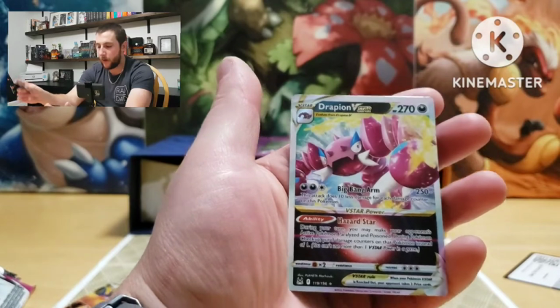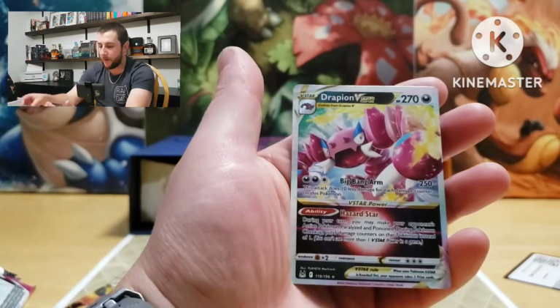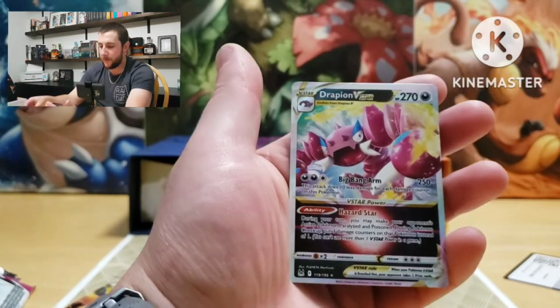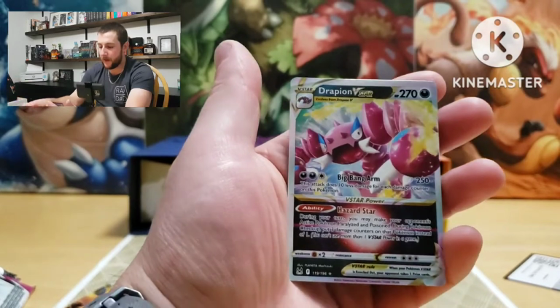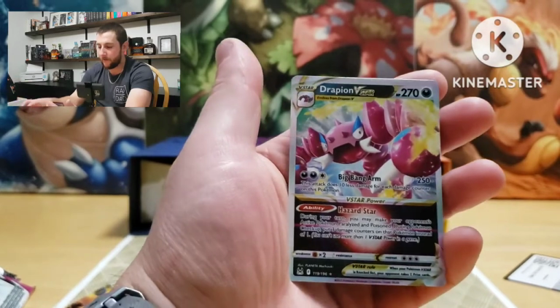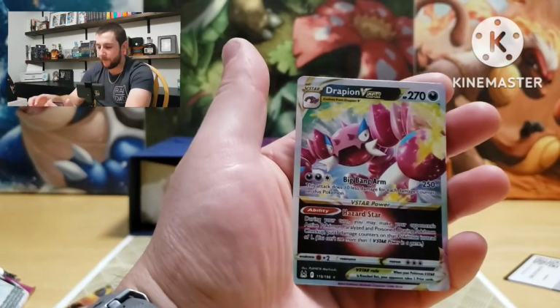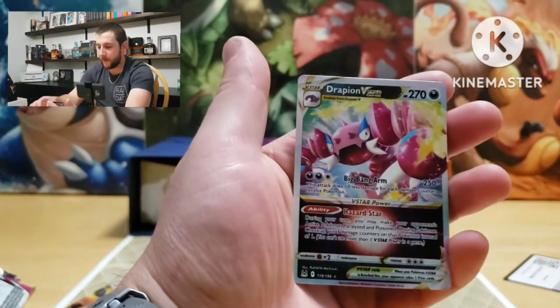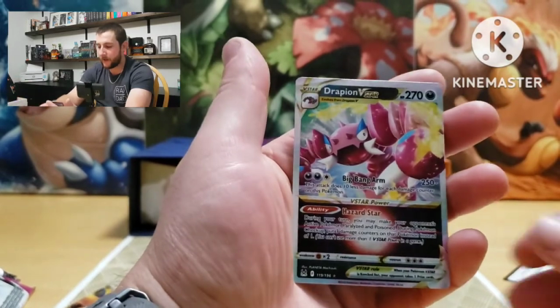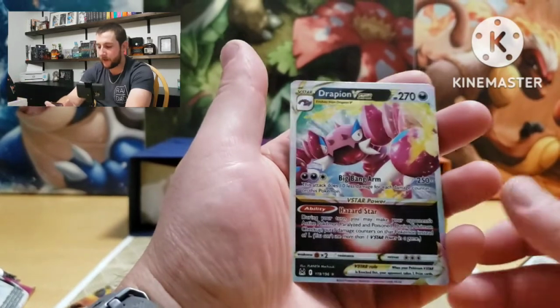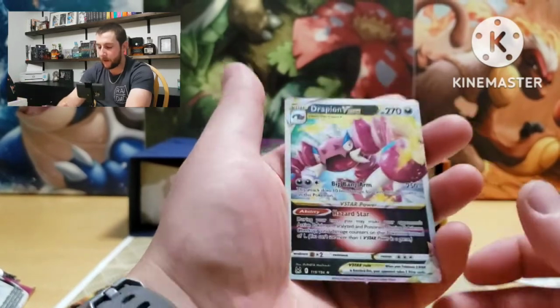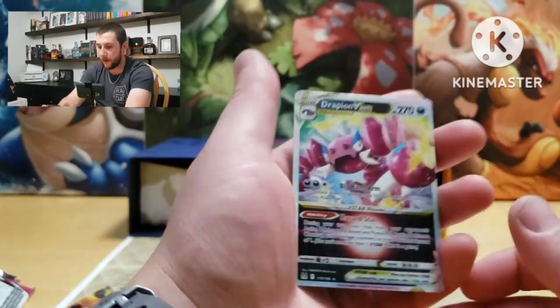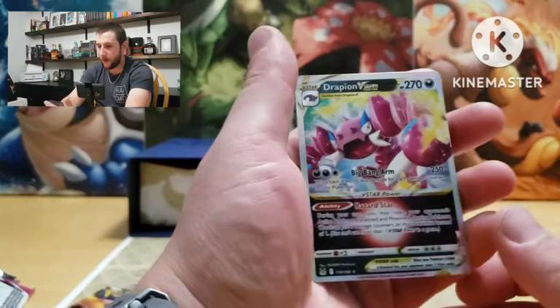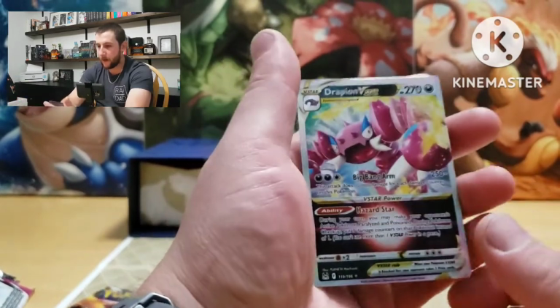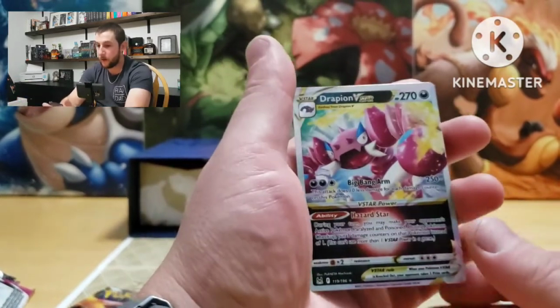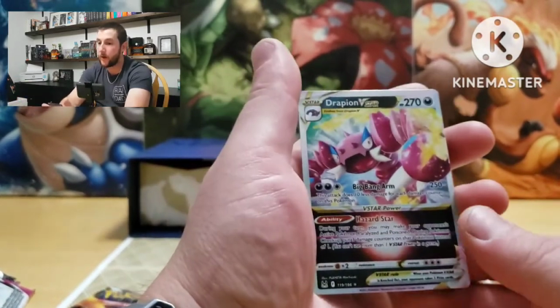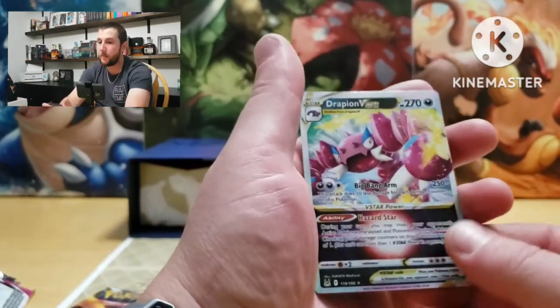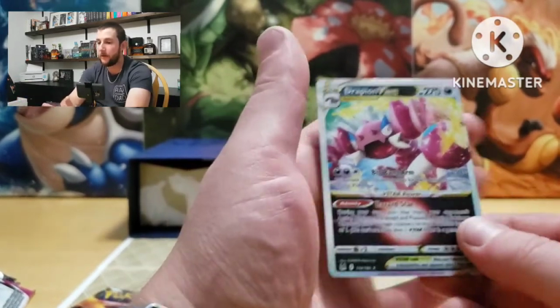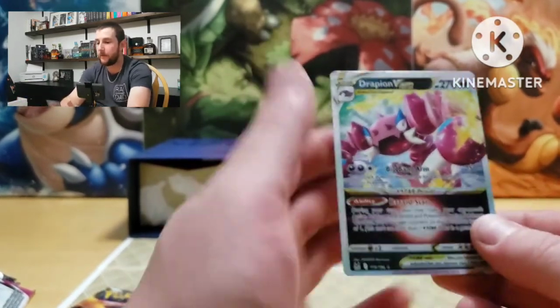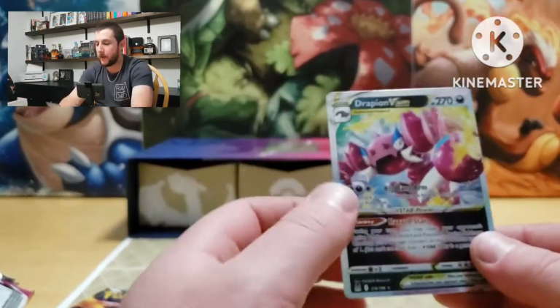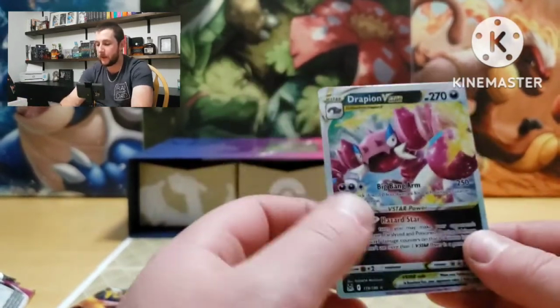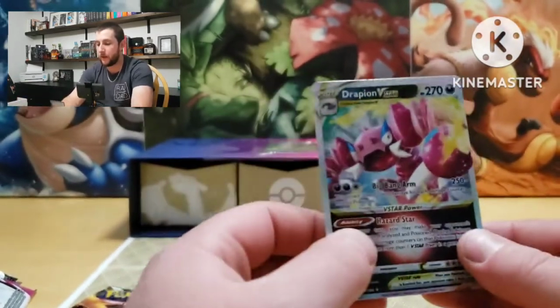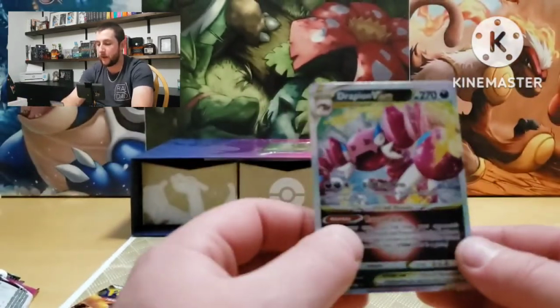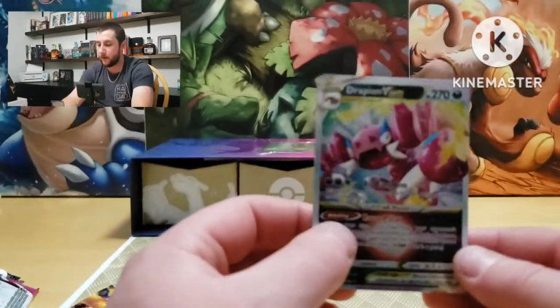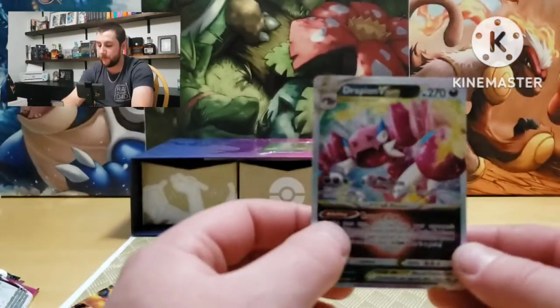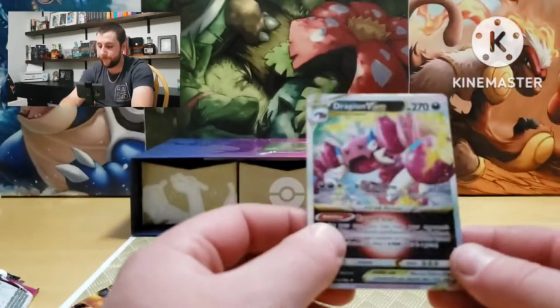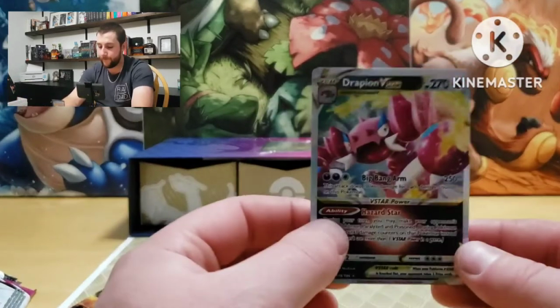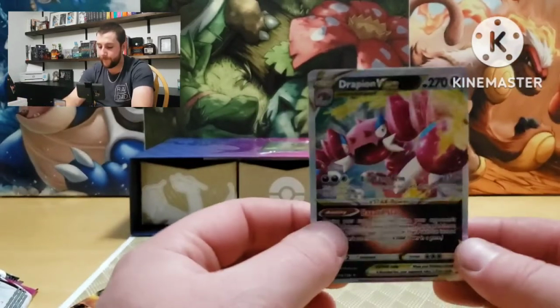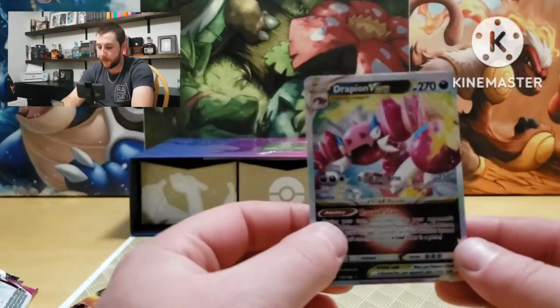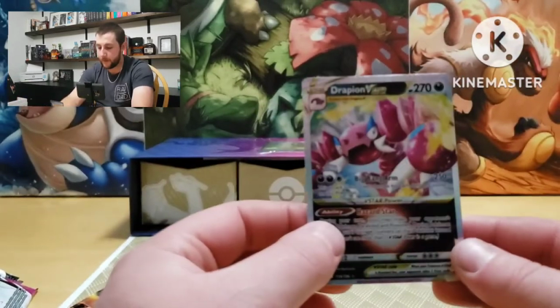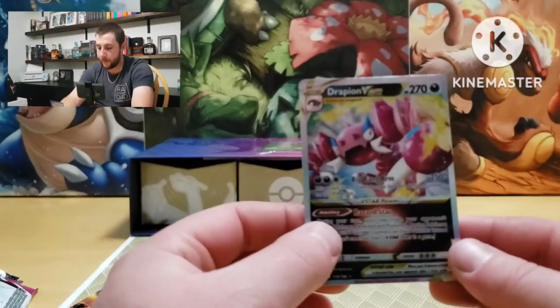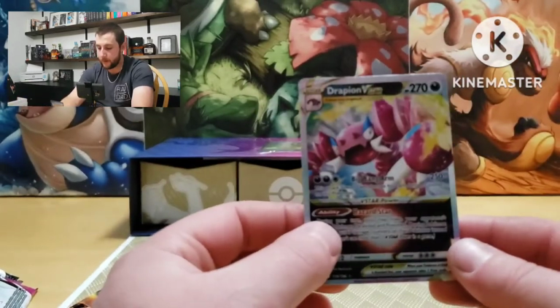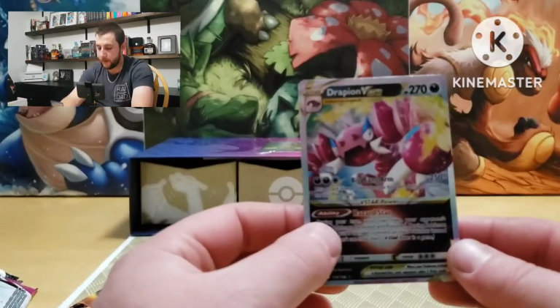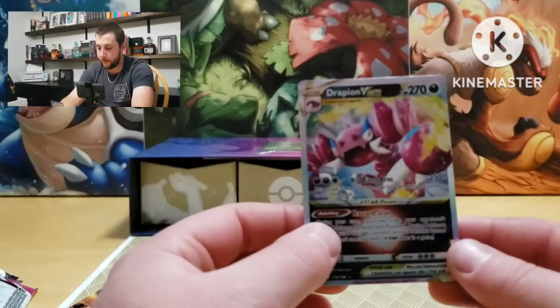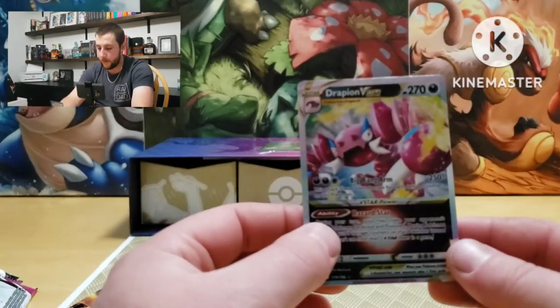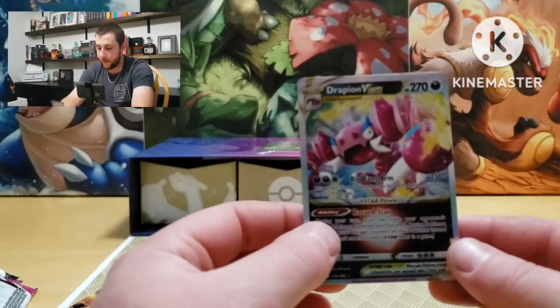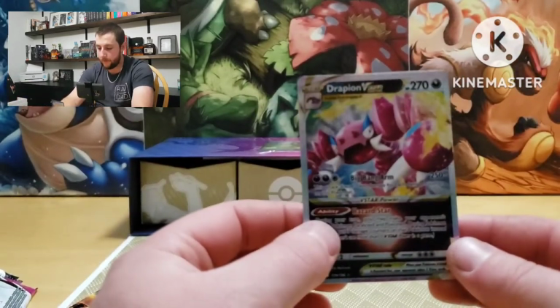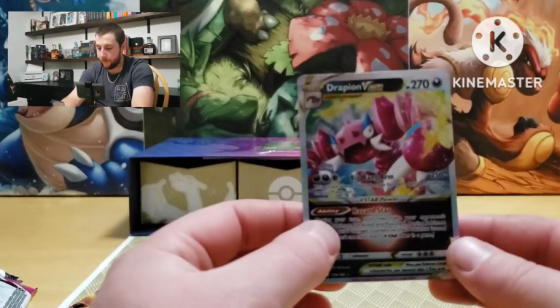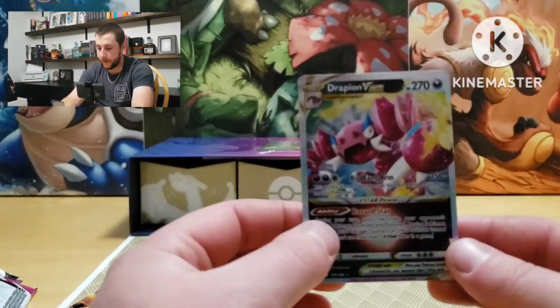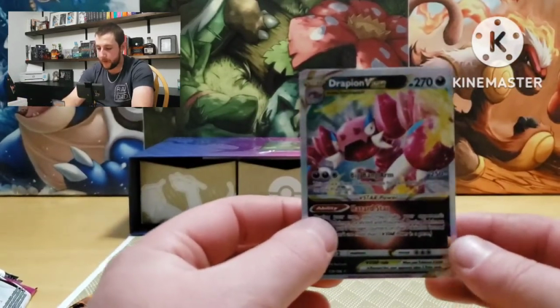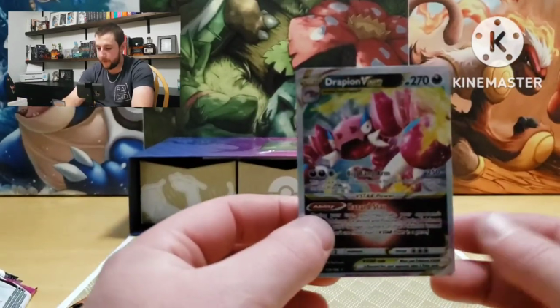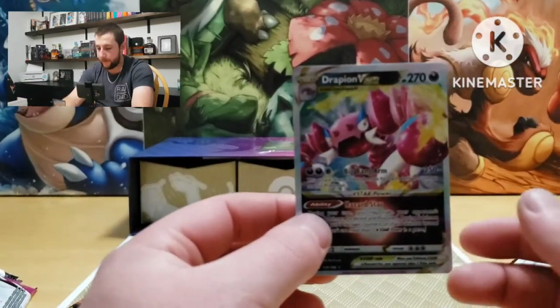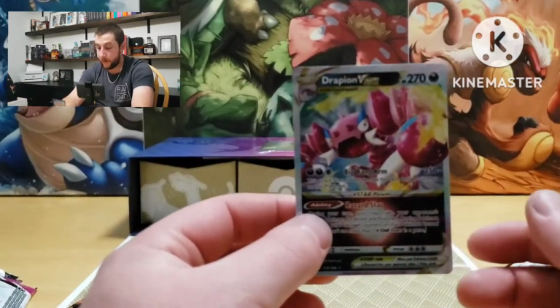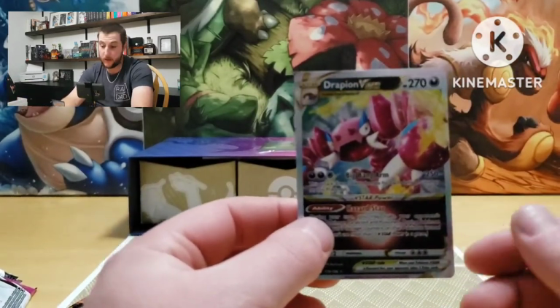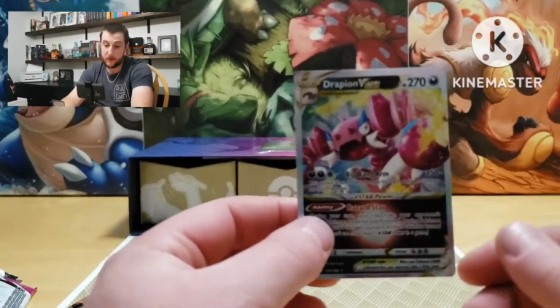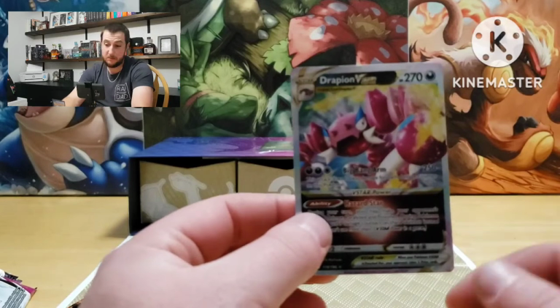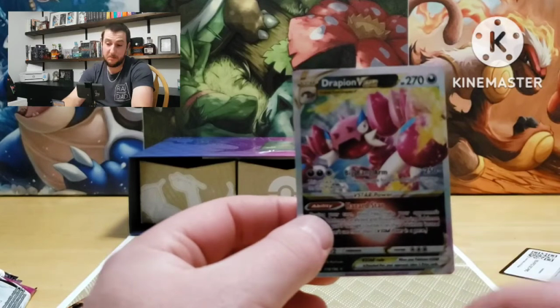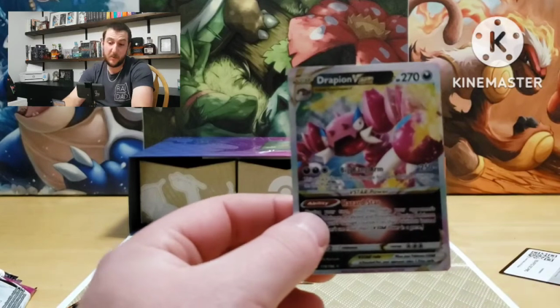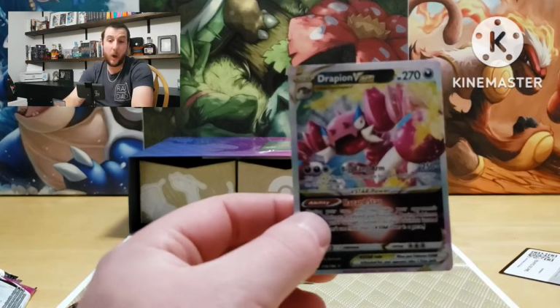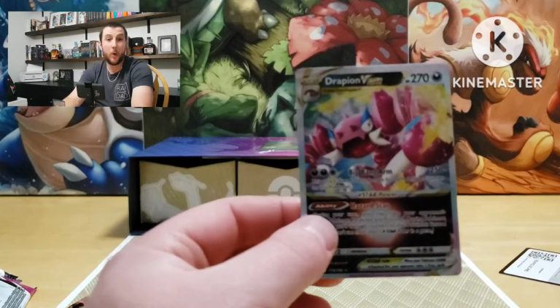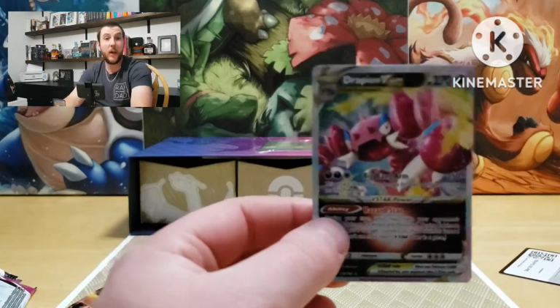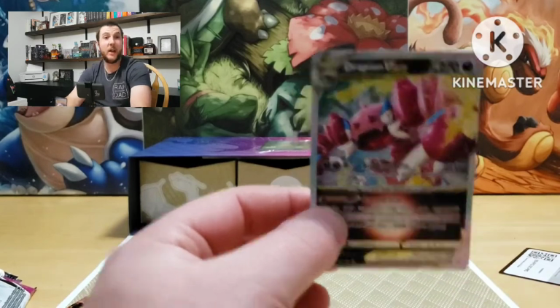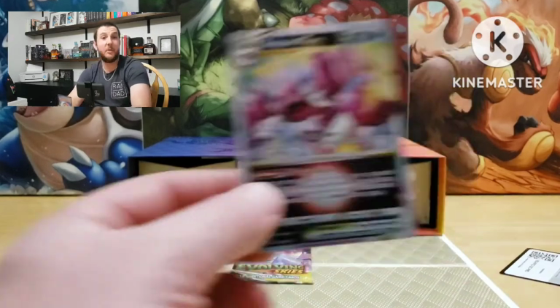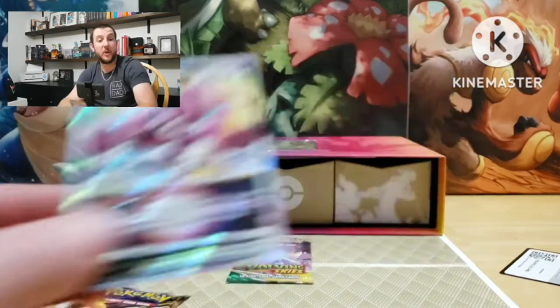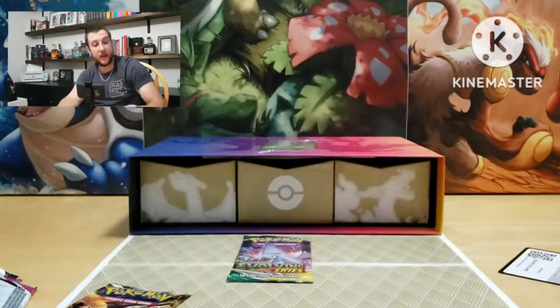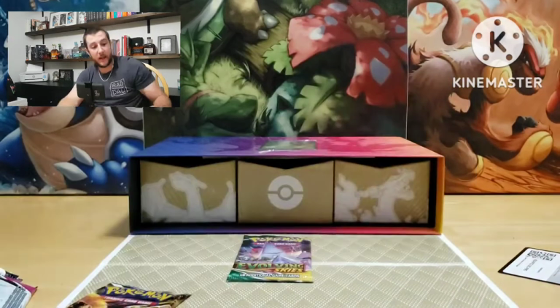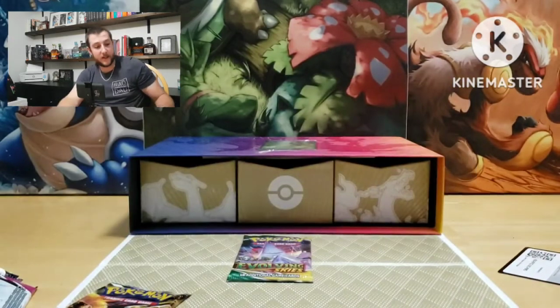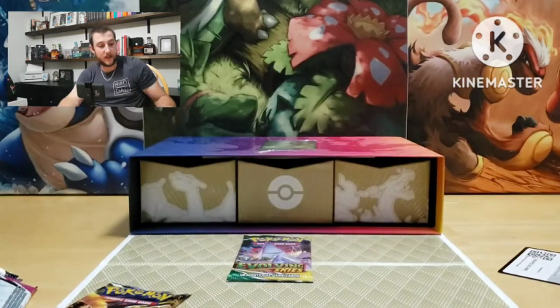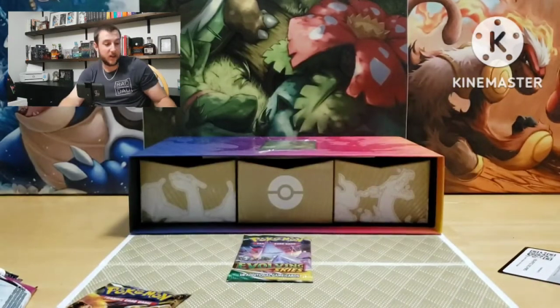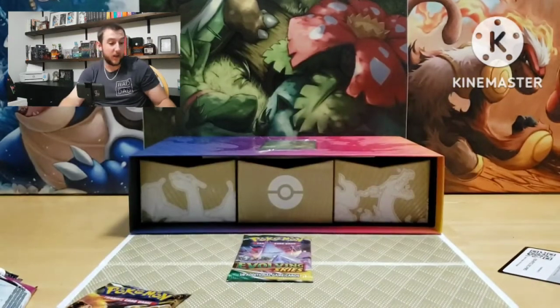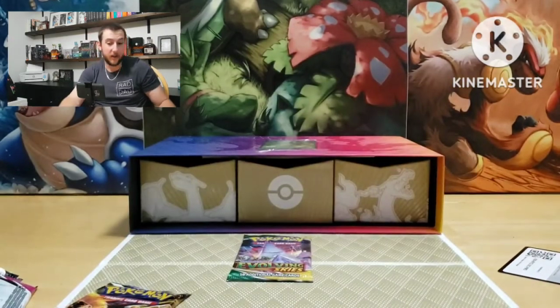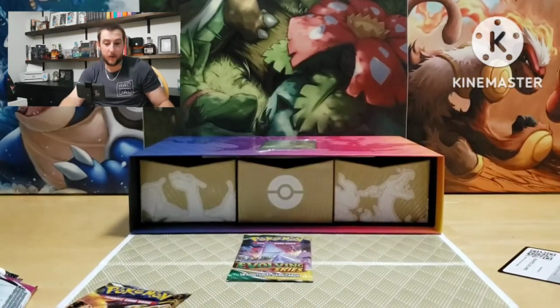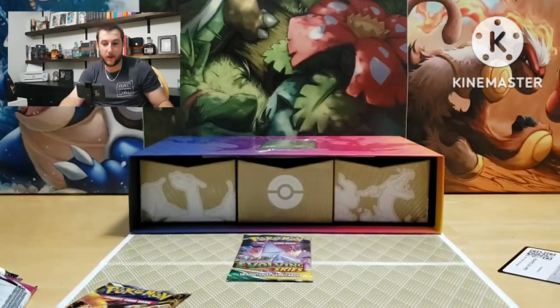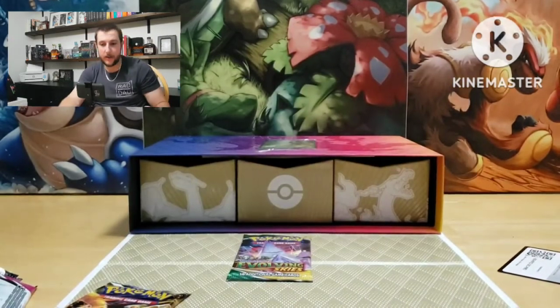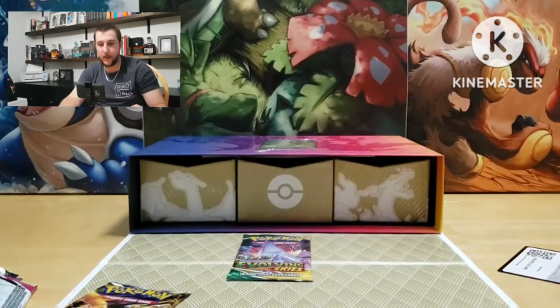Our first real hit: Drapion V-star! Well, that's our first okay pull I guess — still nothing crazy.